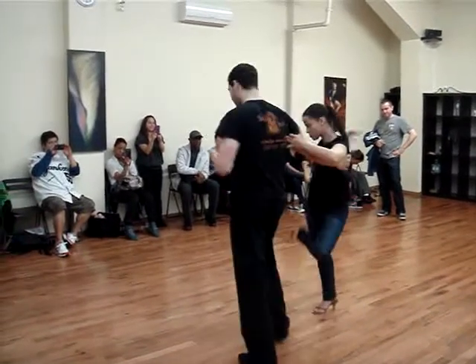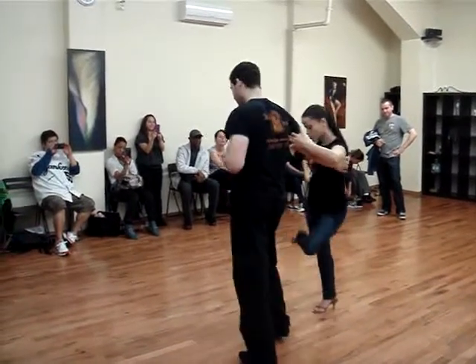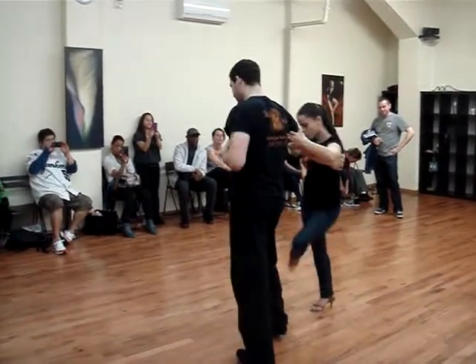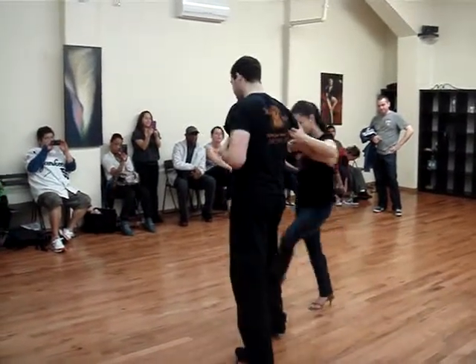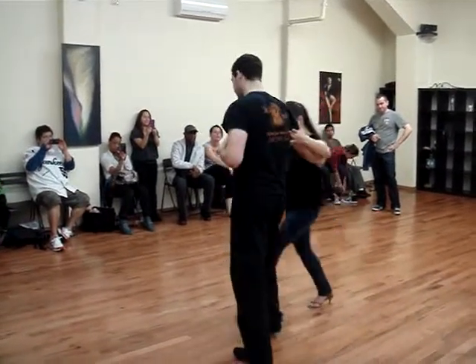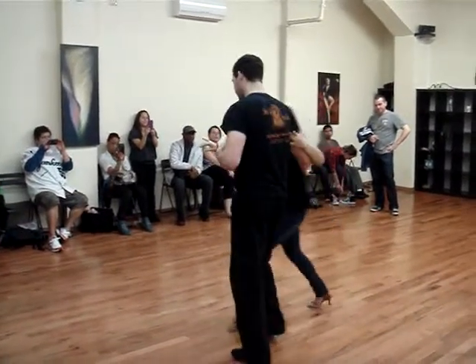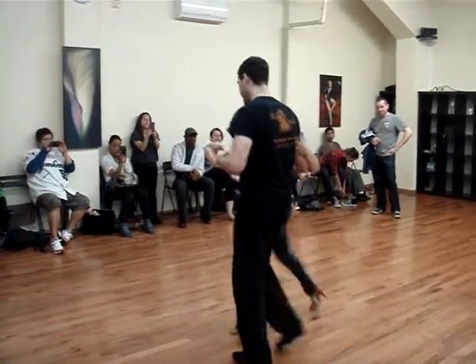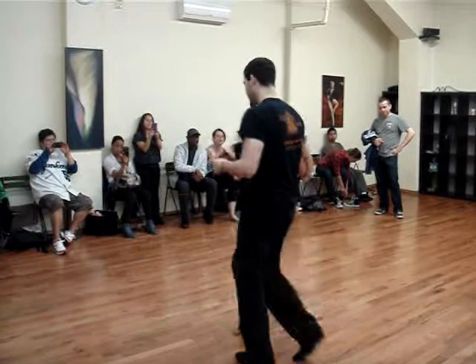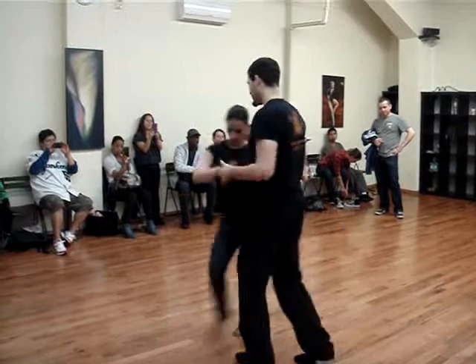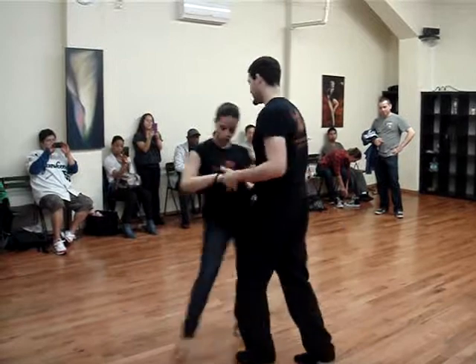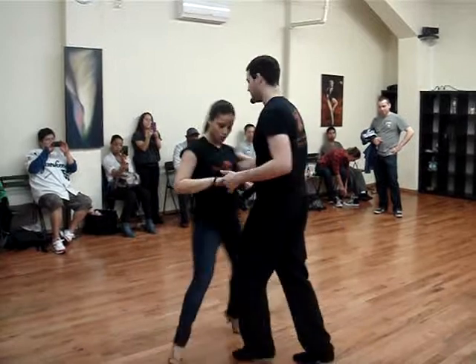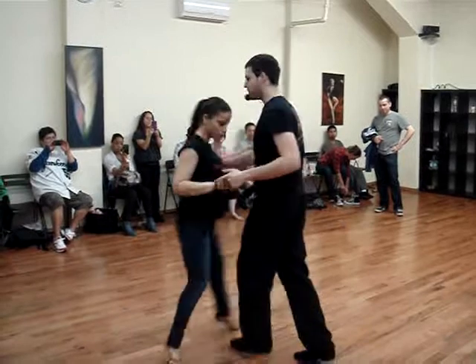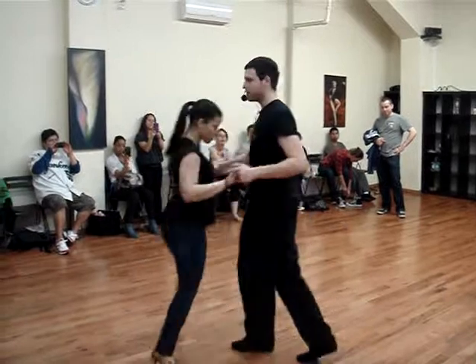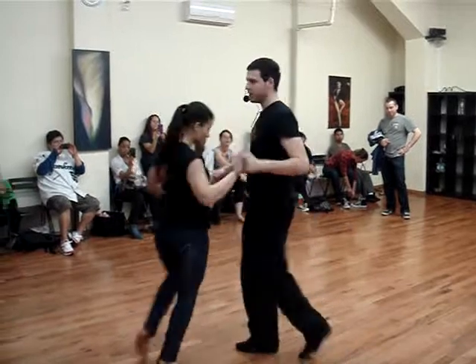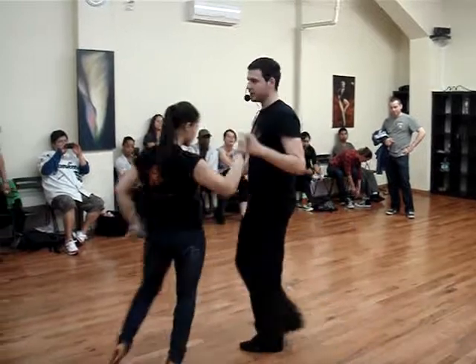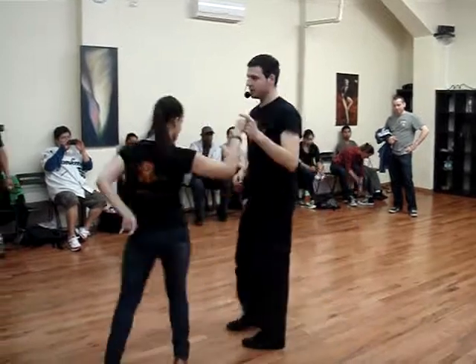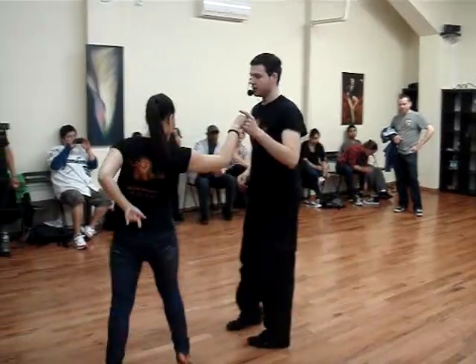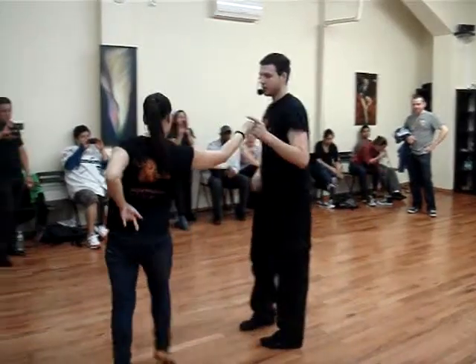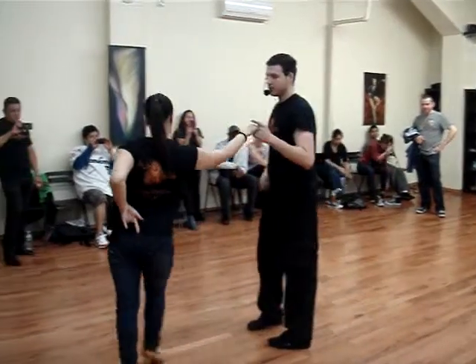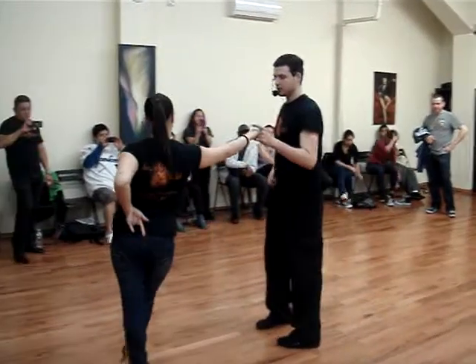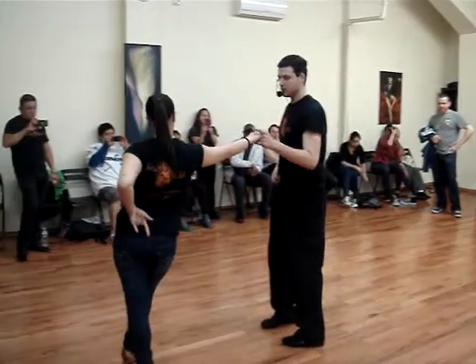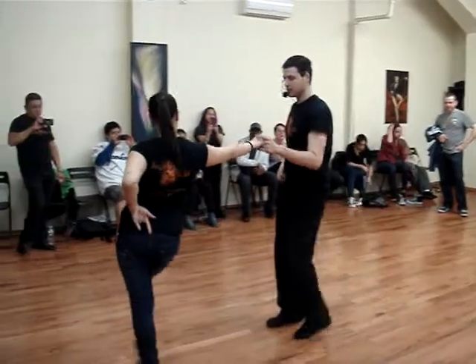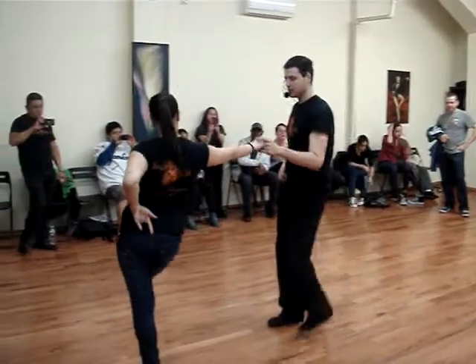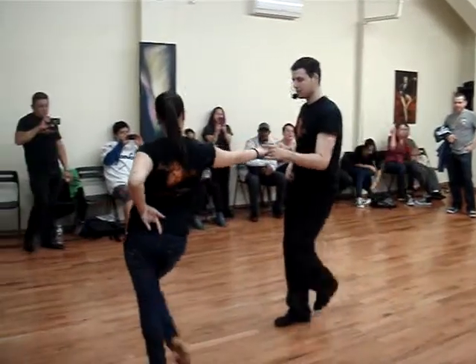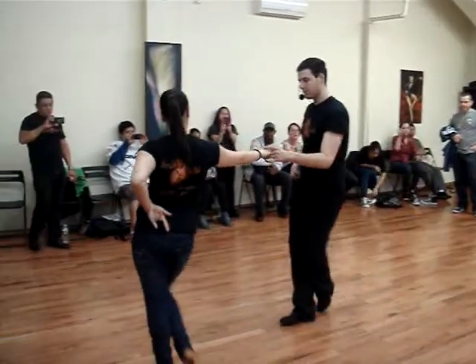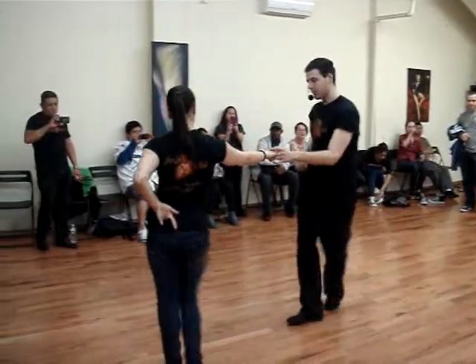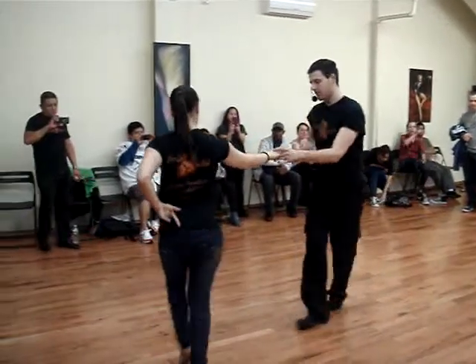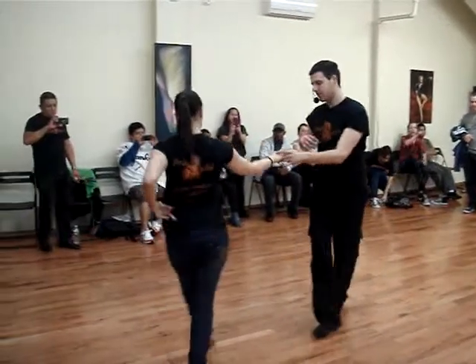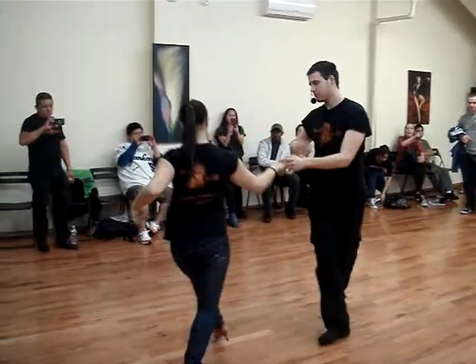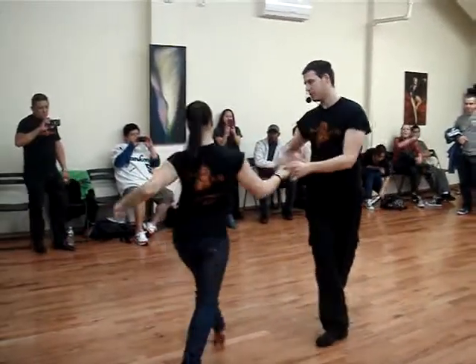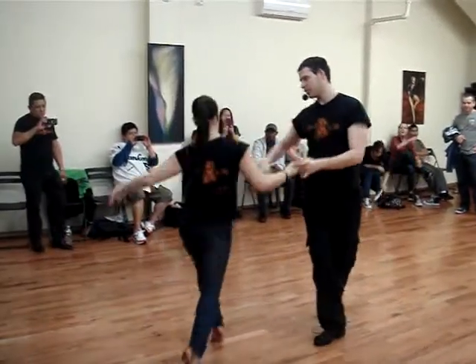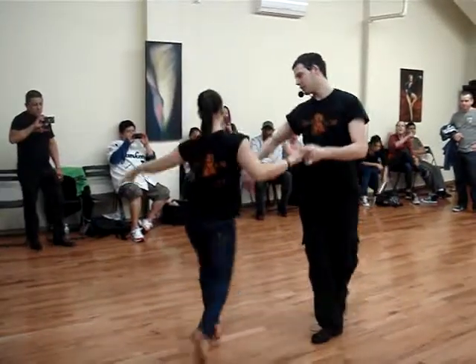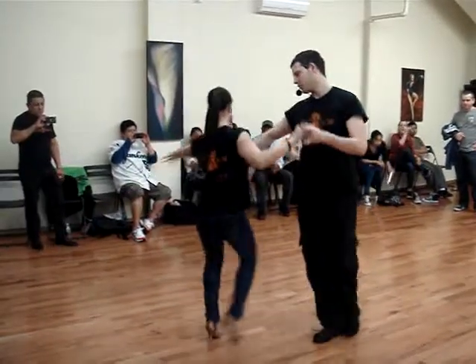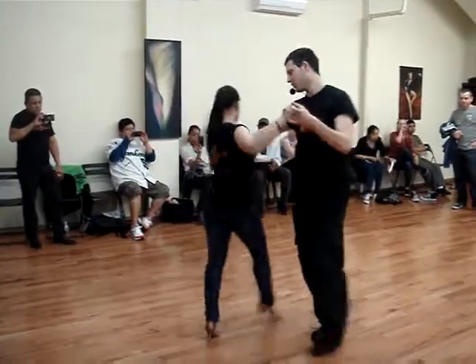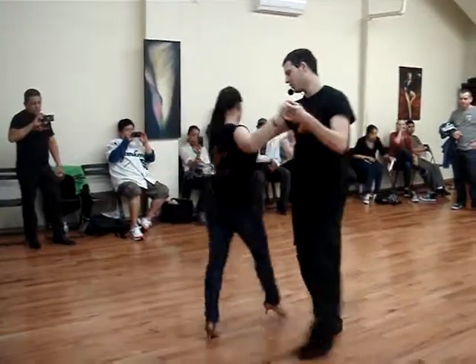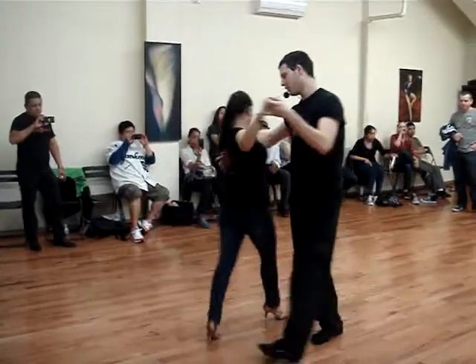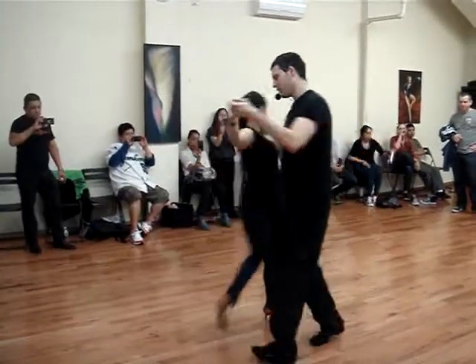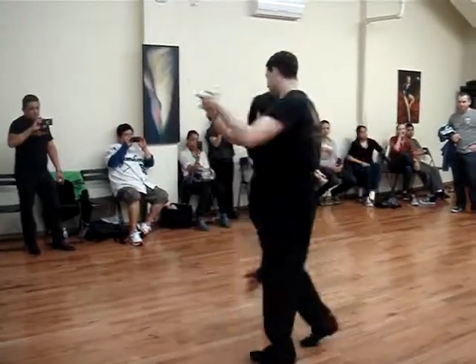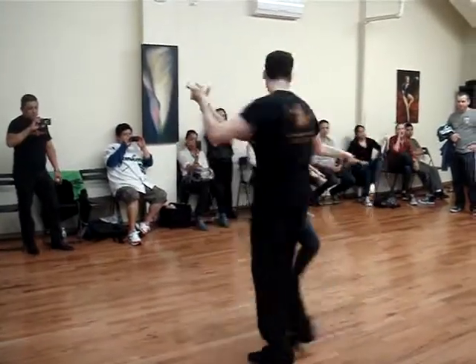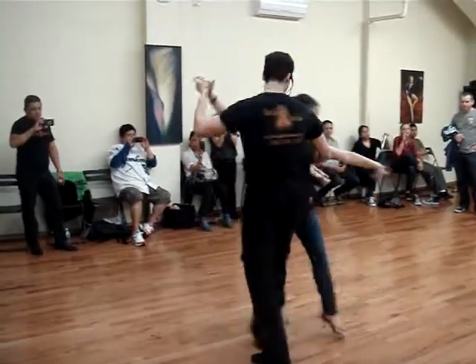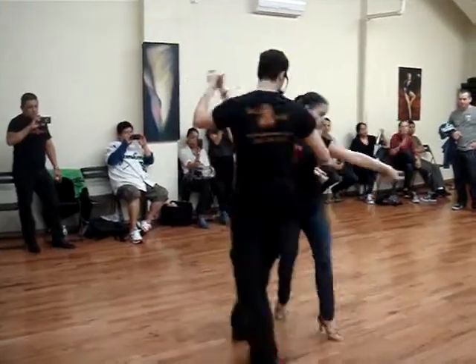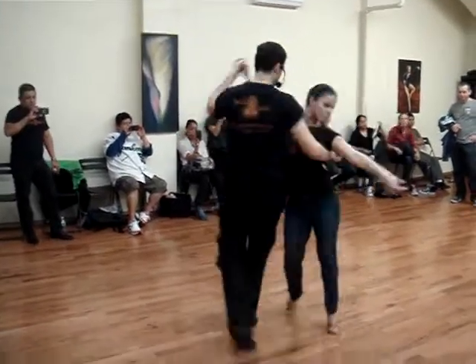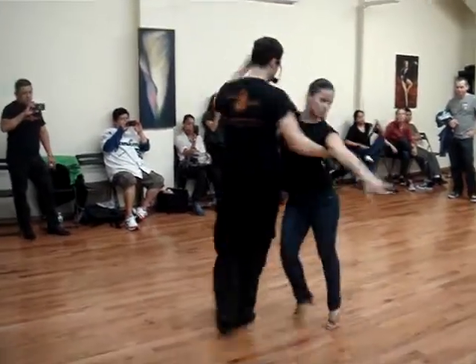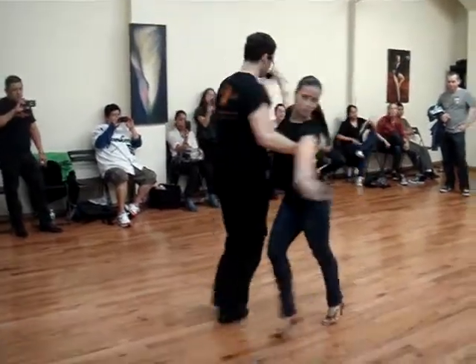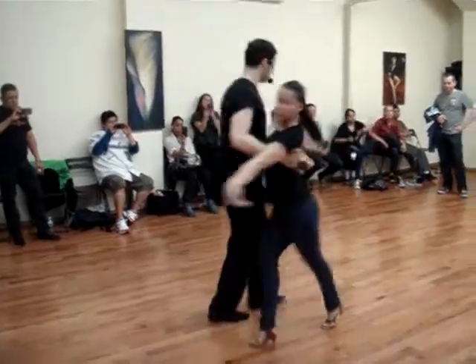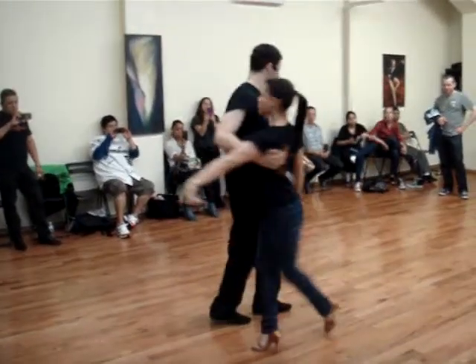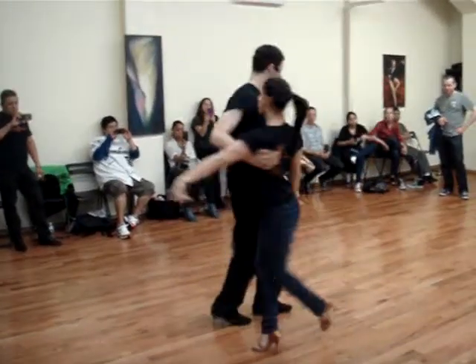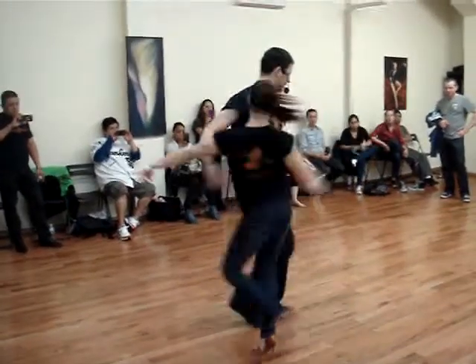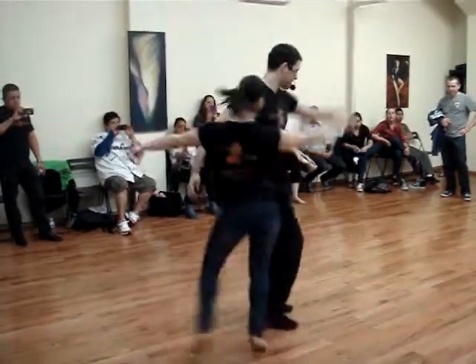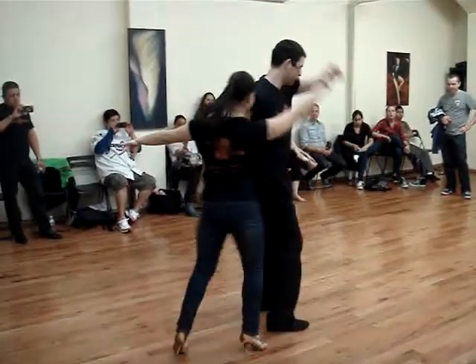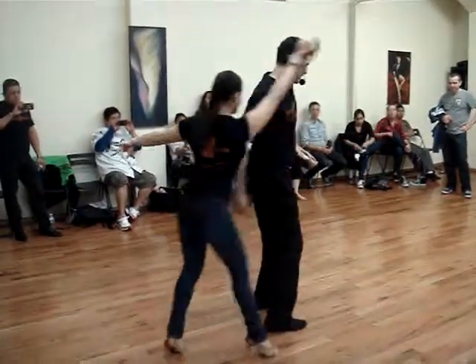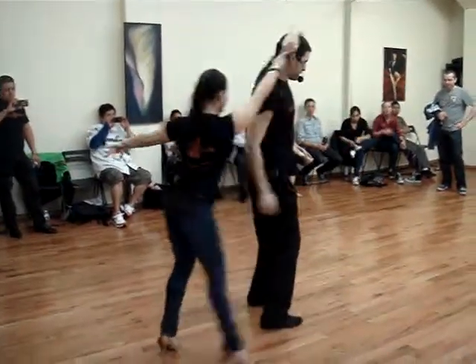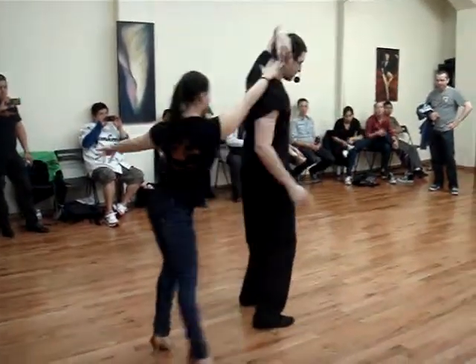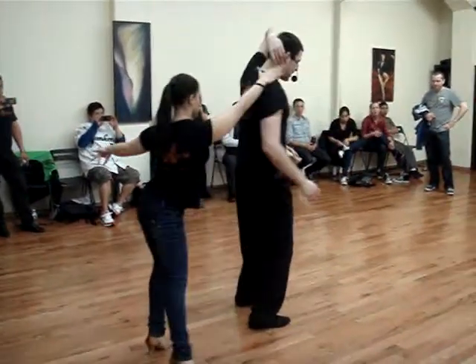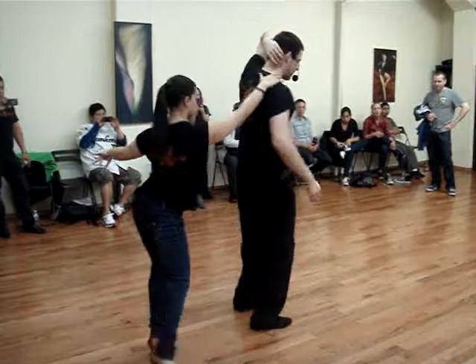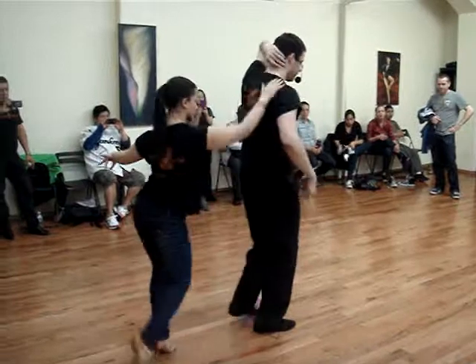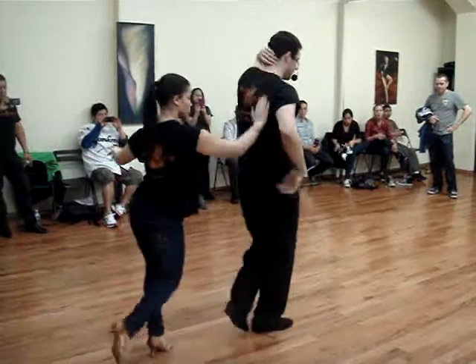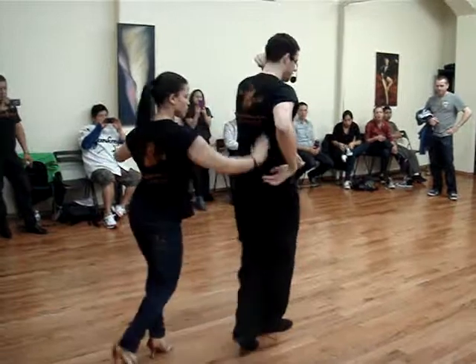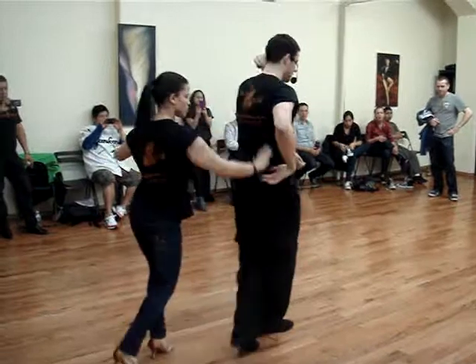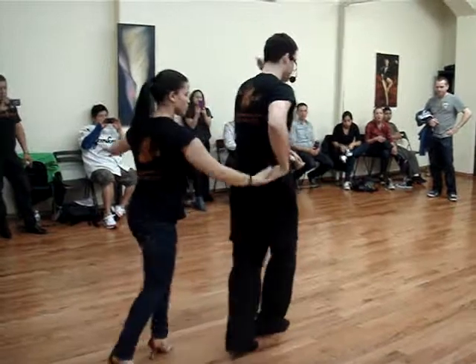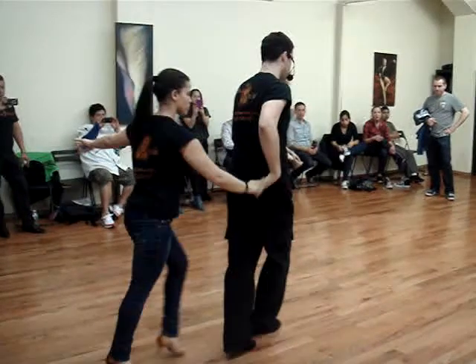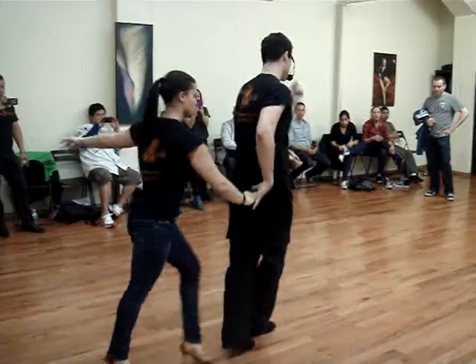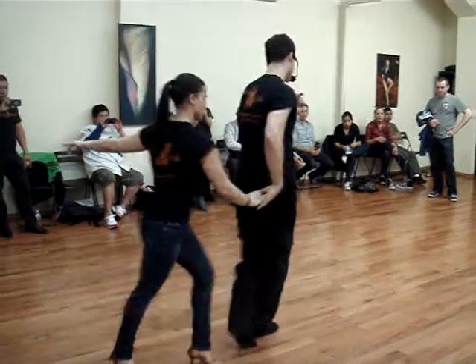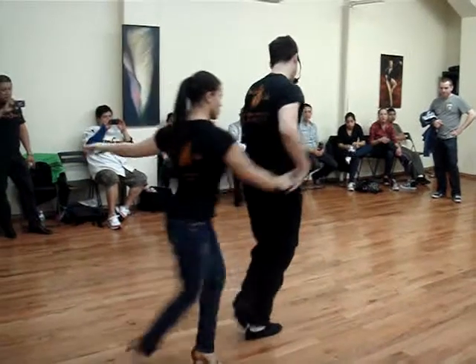And one, two, three, open, bring, you're going to walk, walk, walk, drop it over the head.